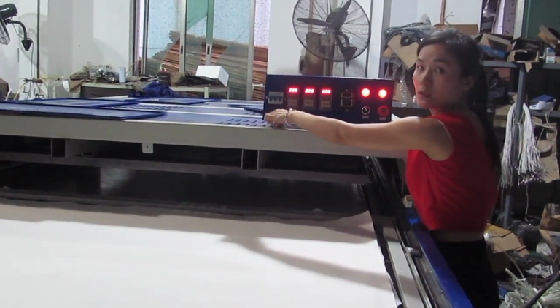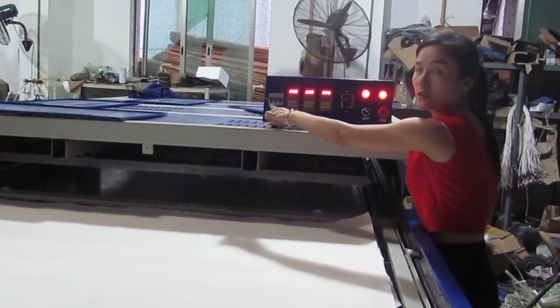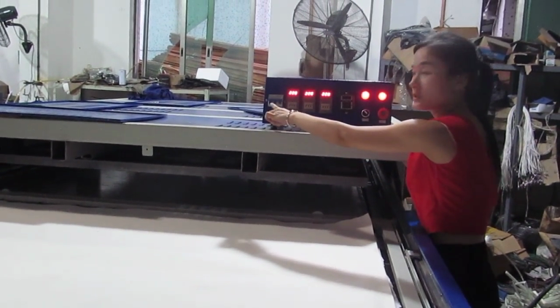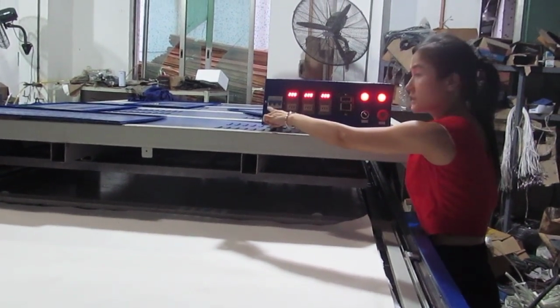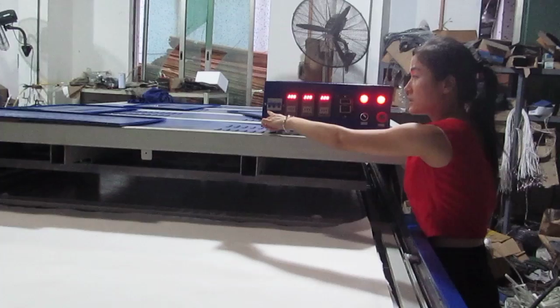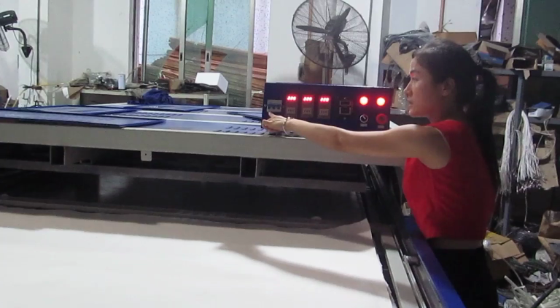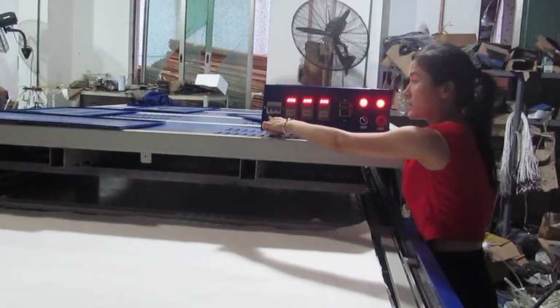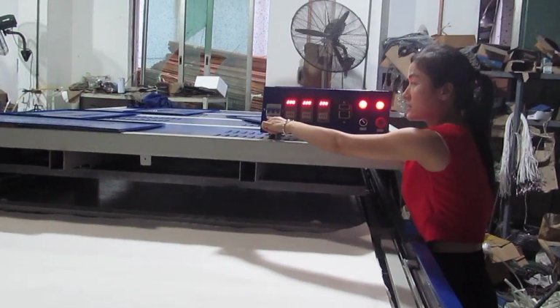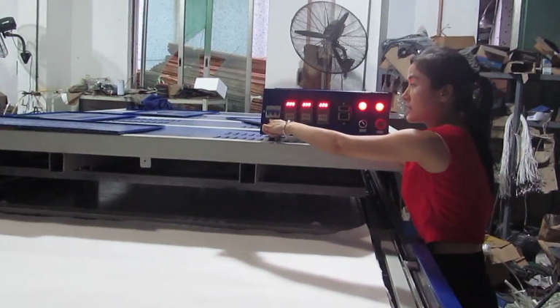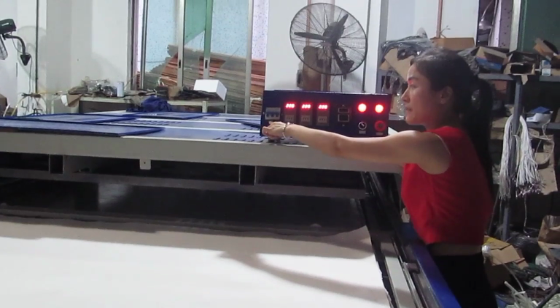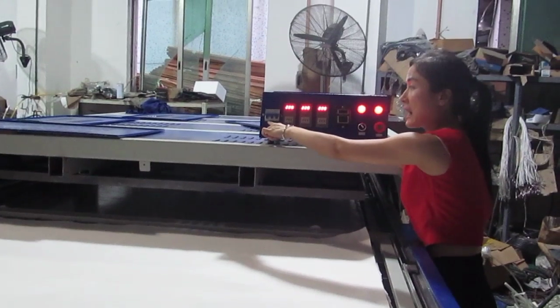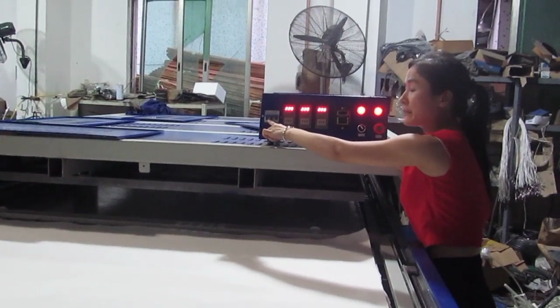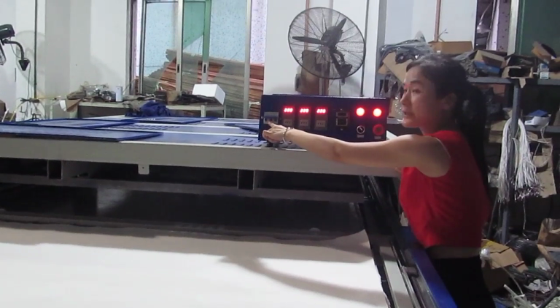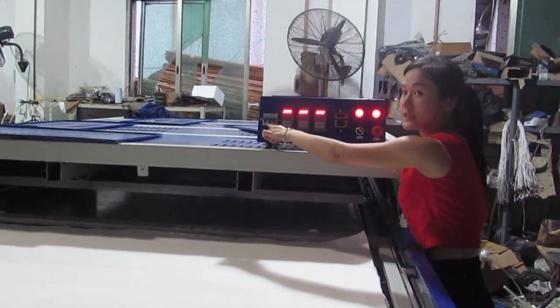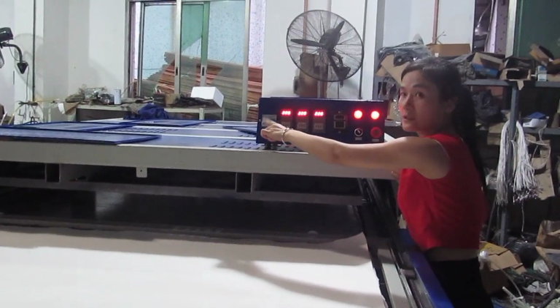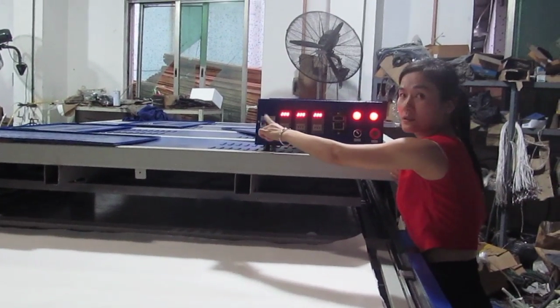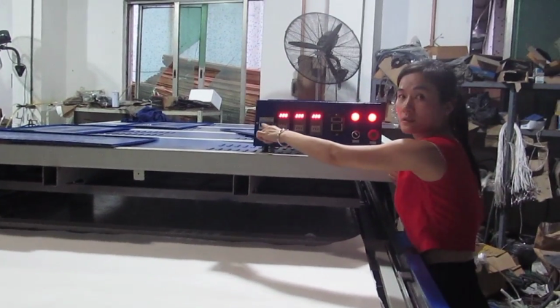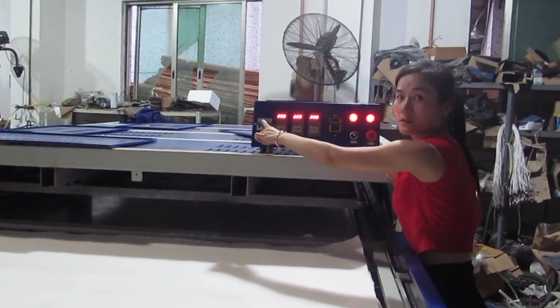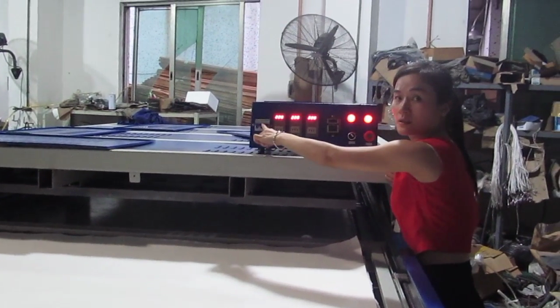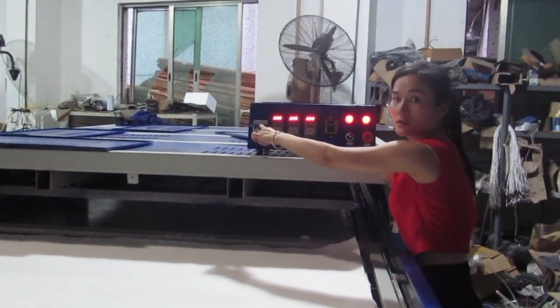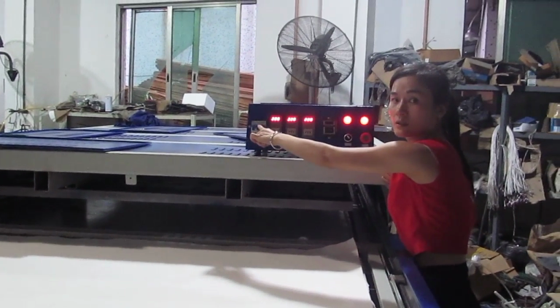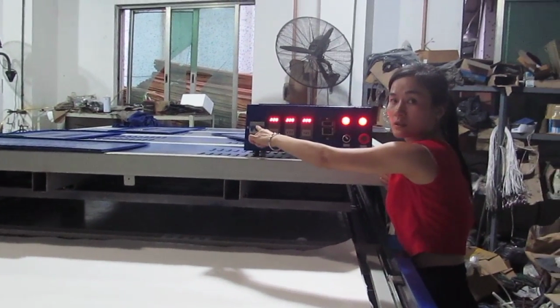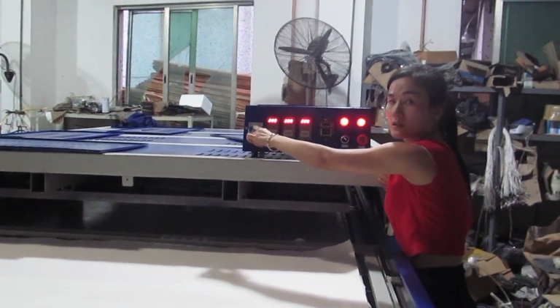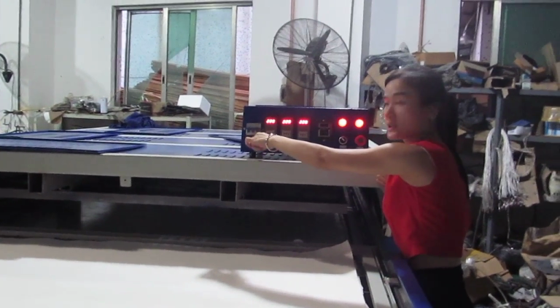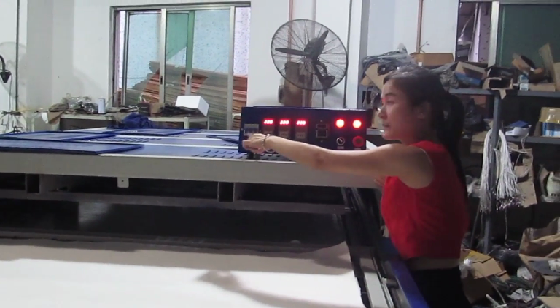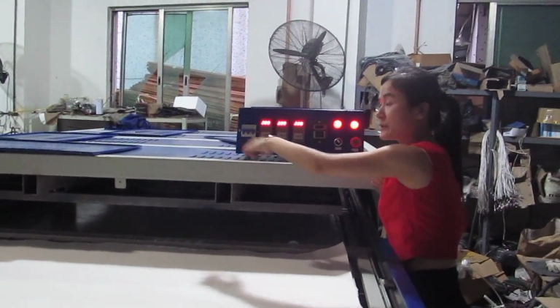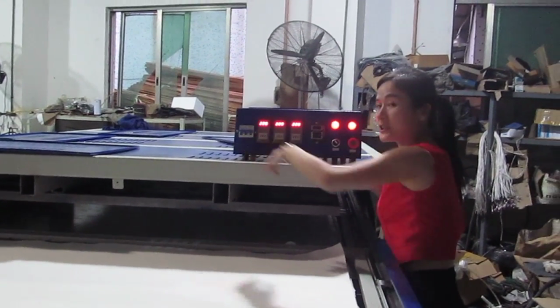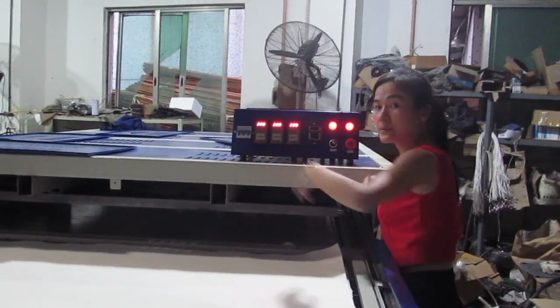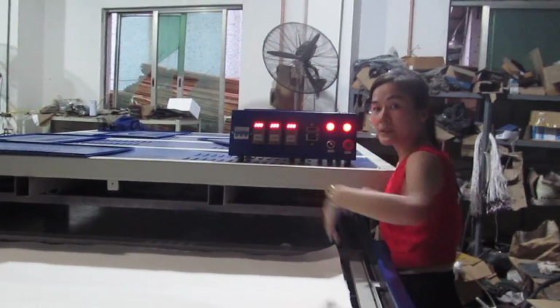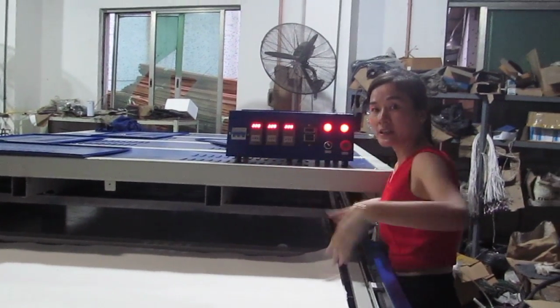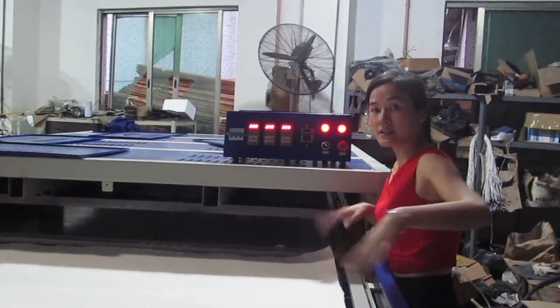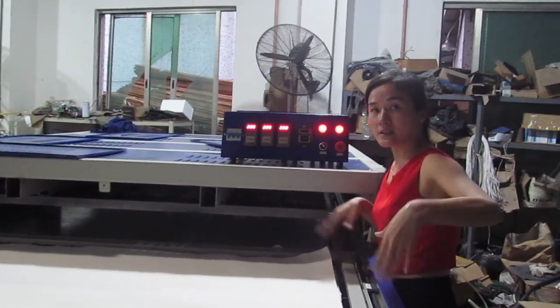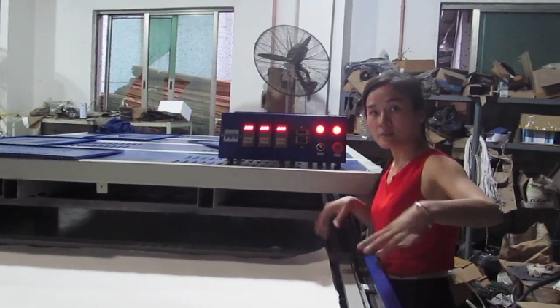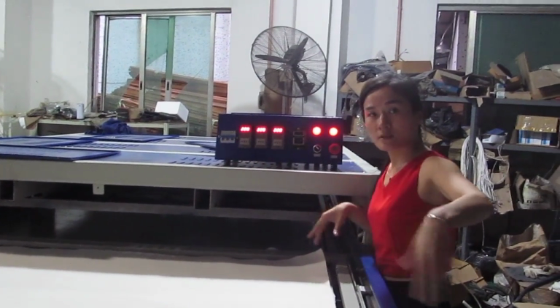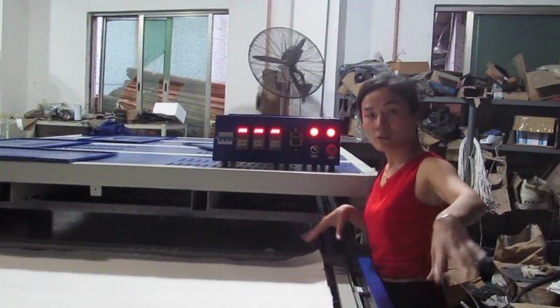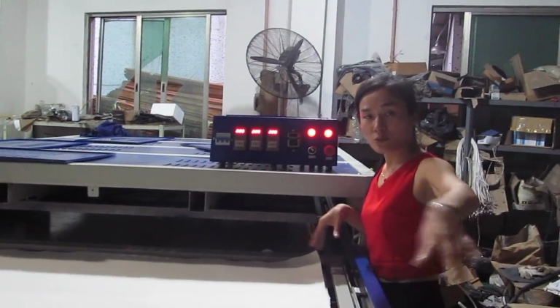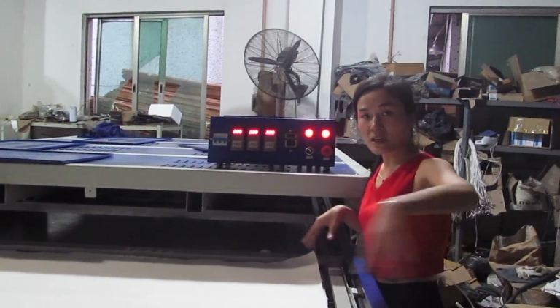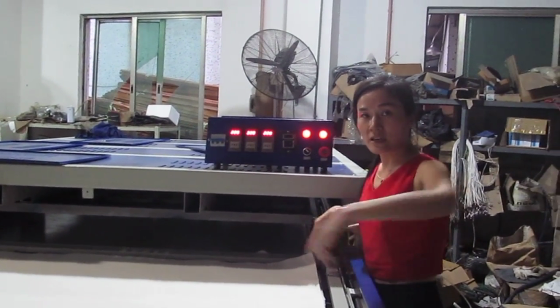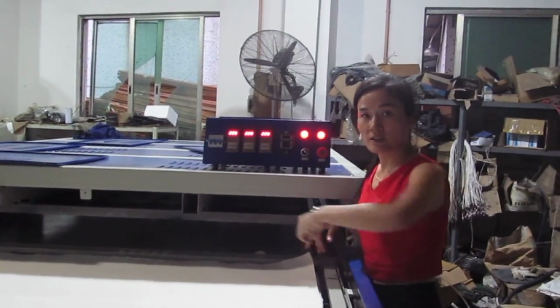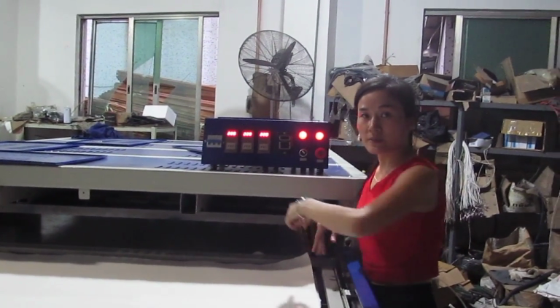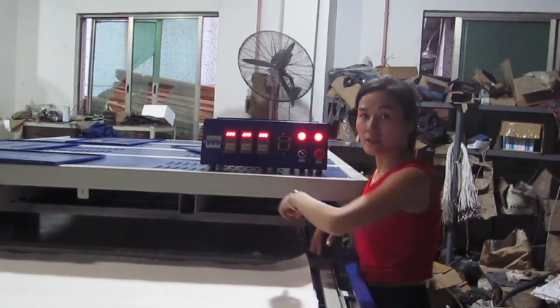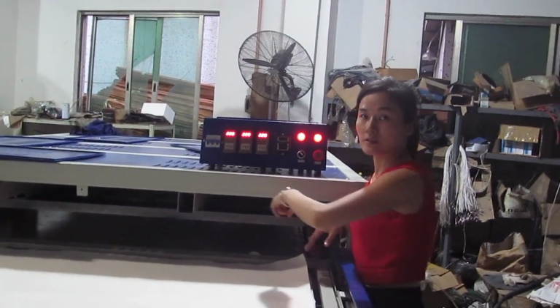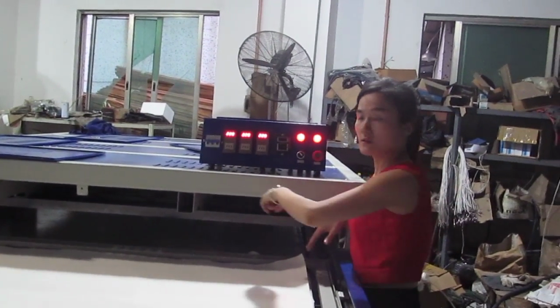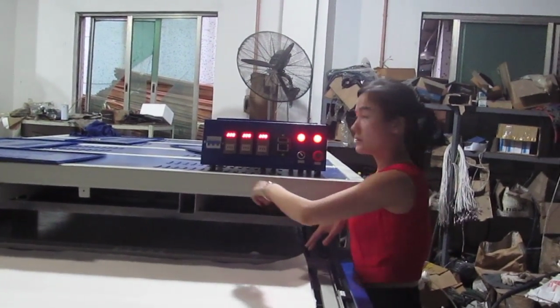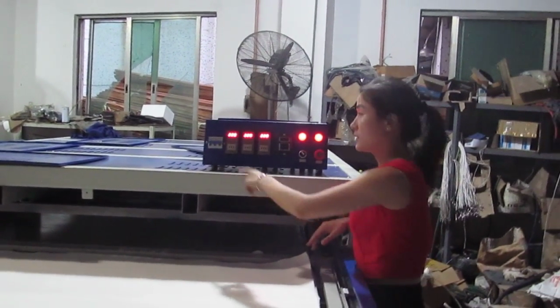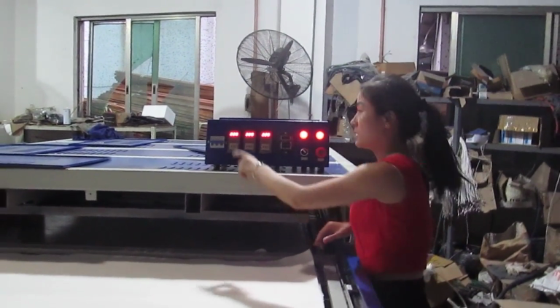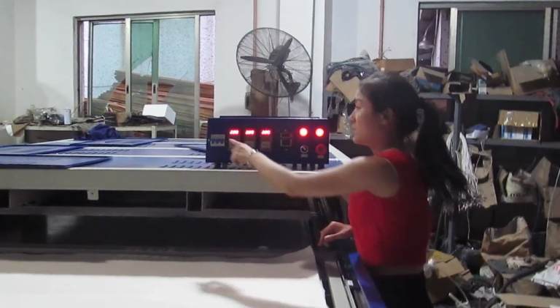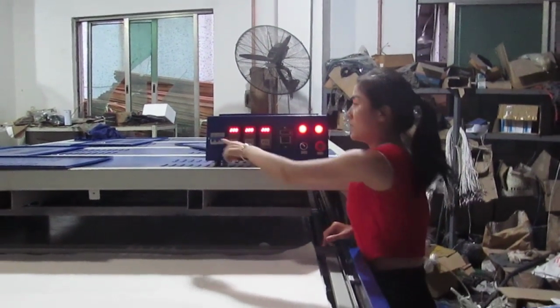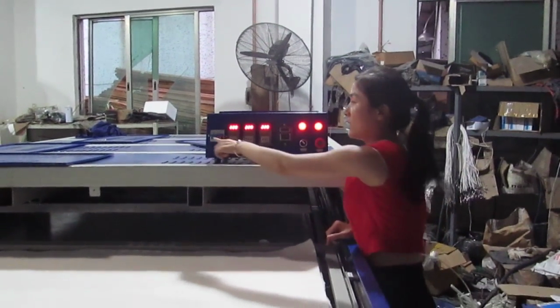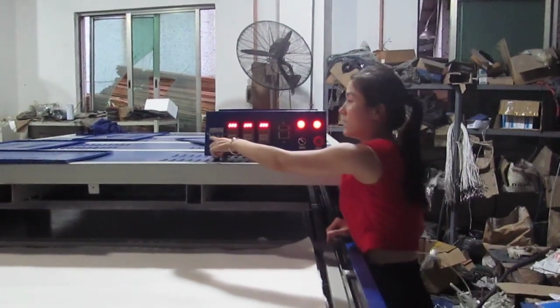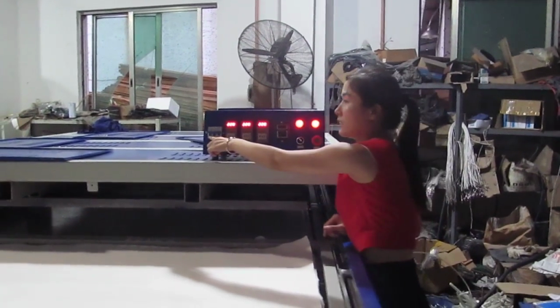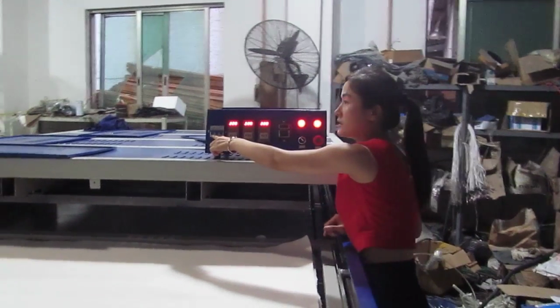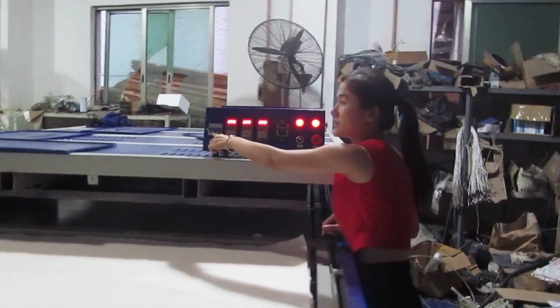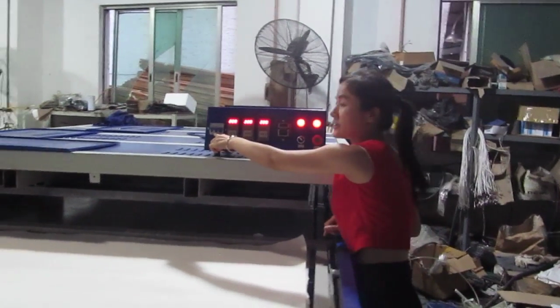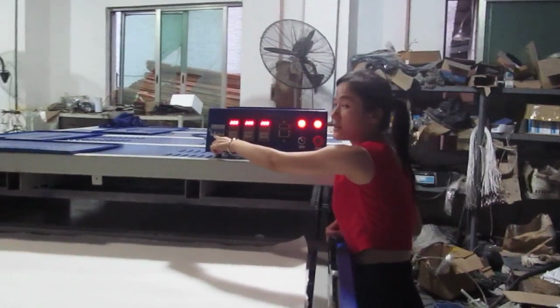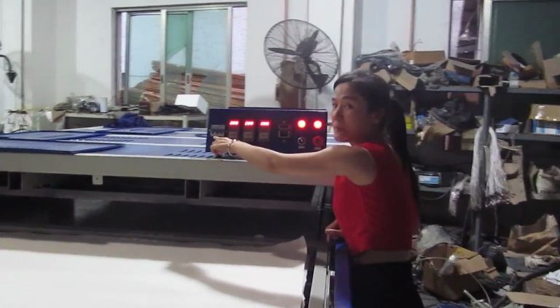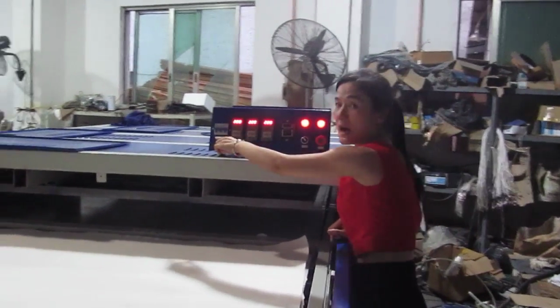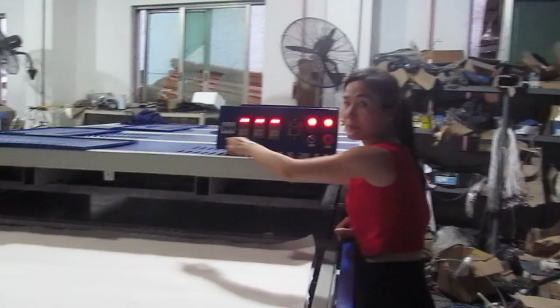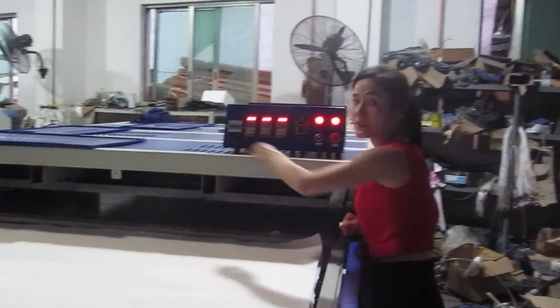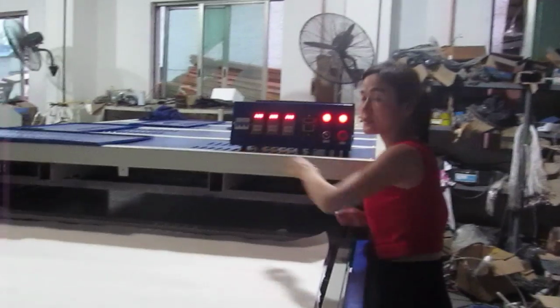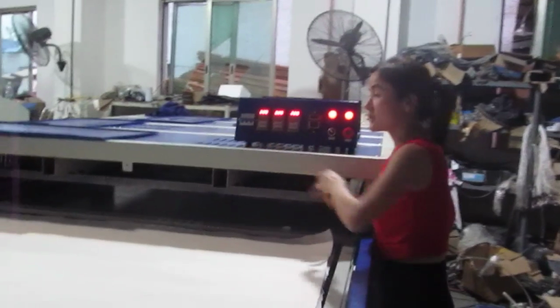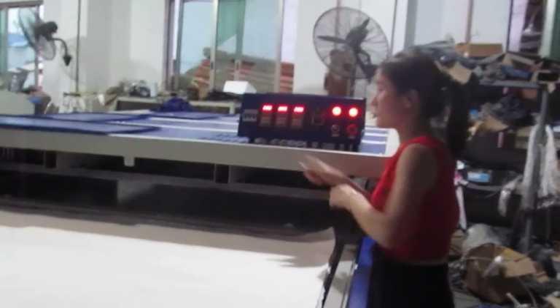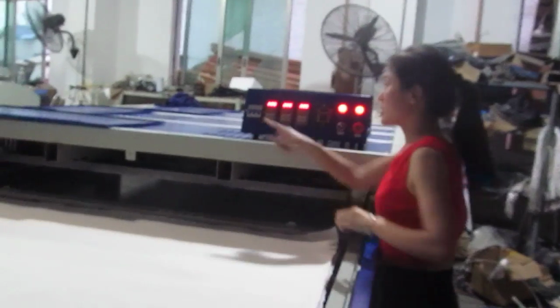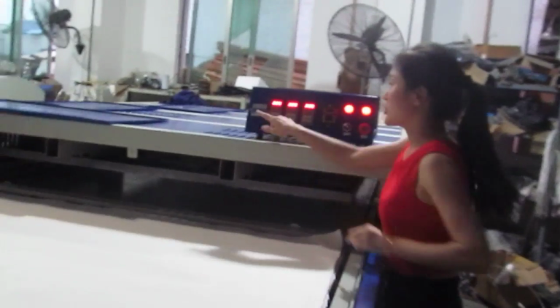This is the power switch, from here. This is the power switch.